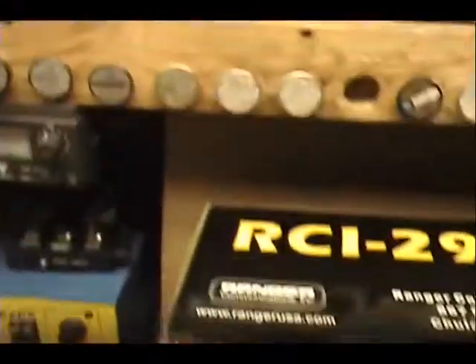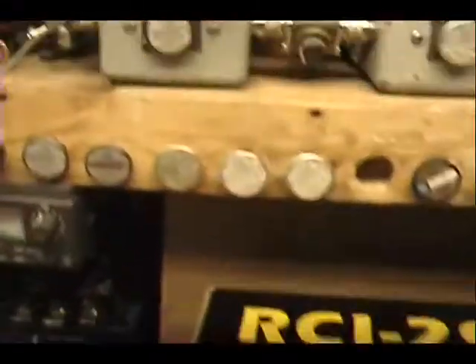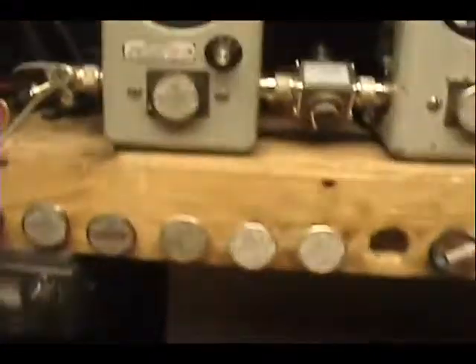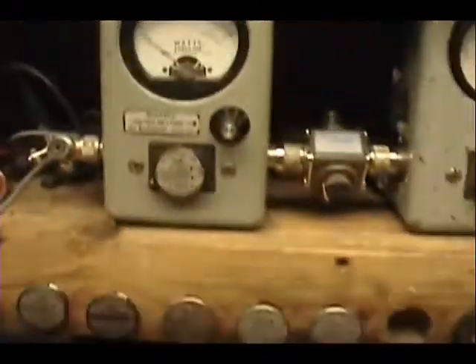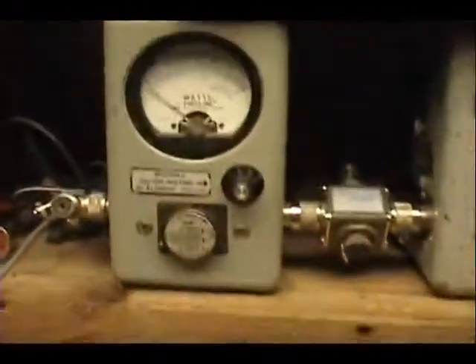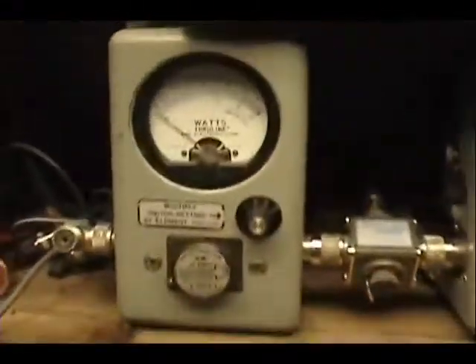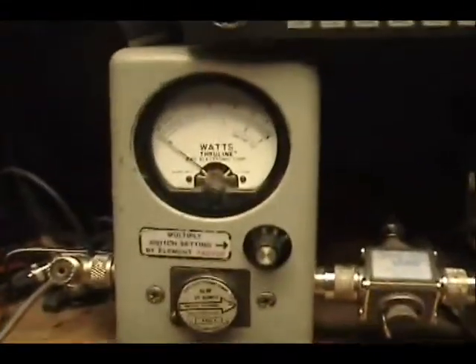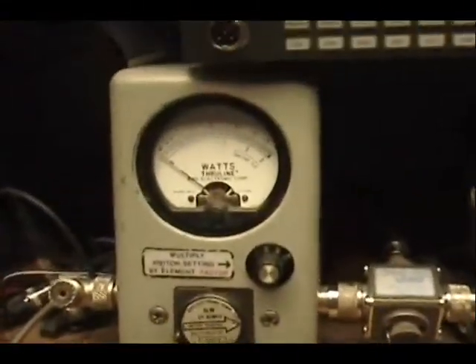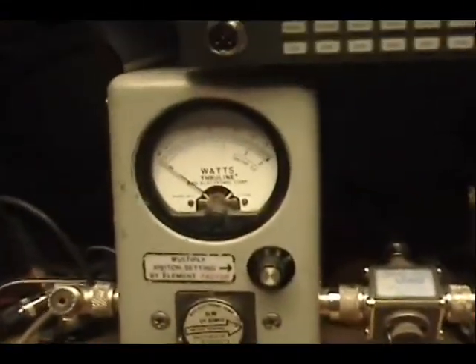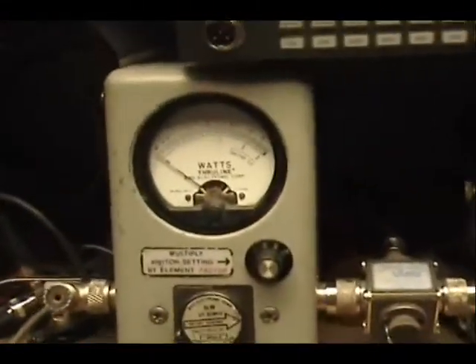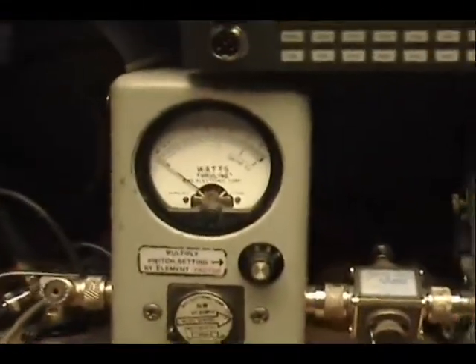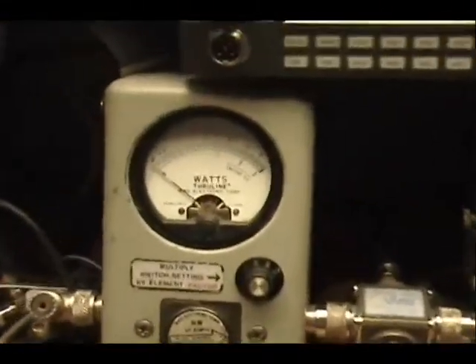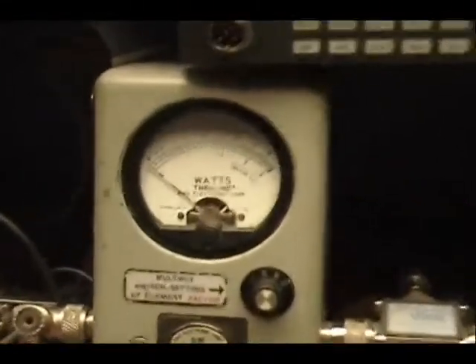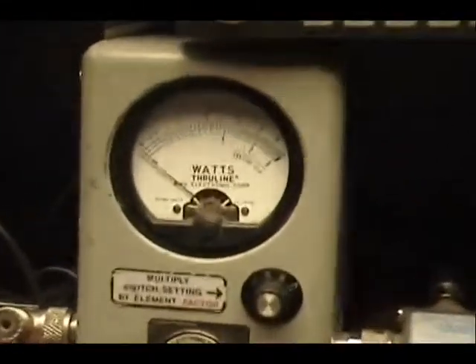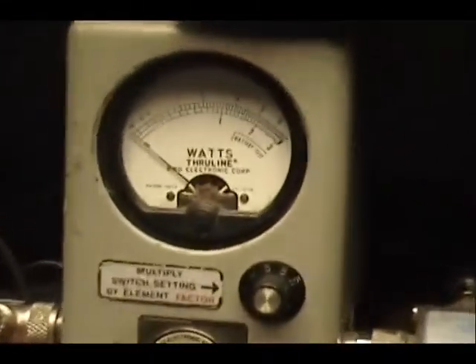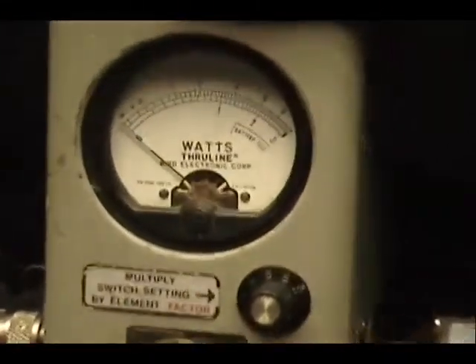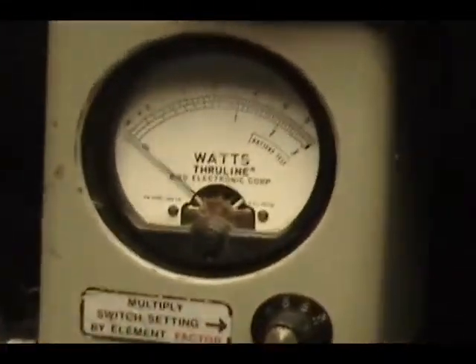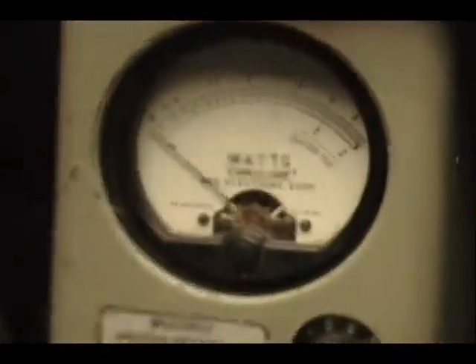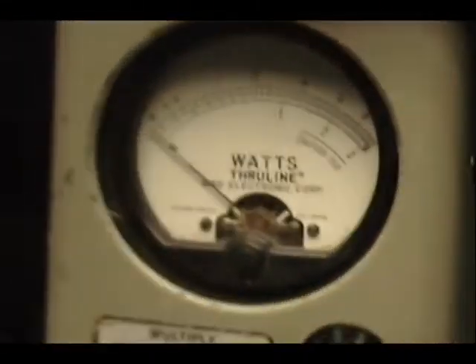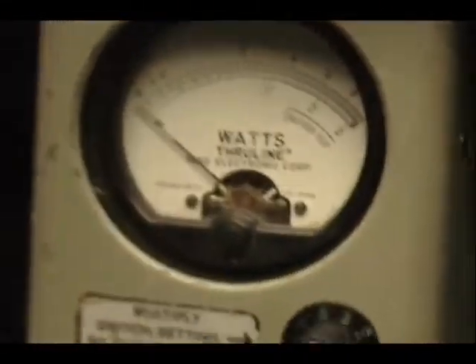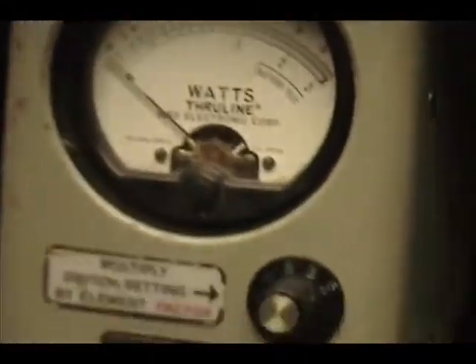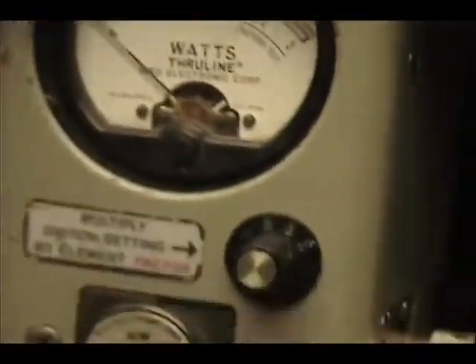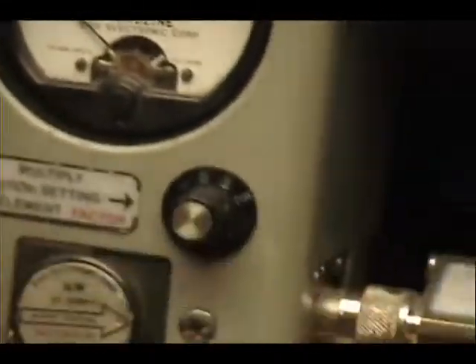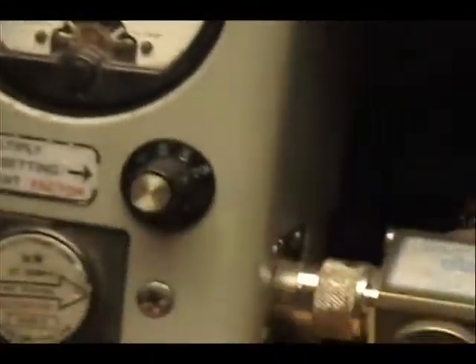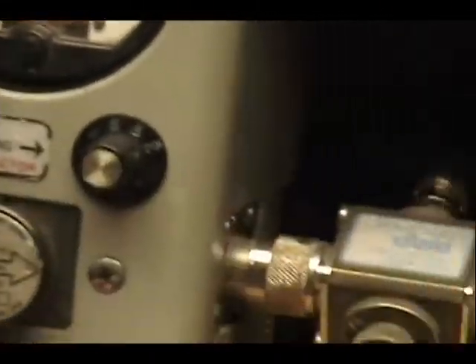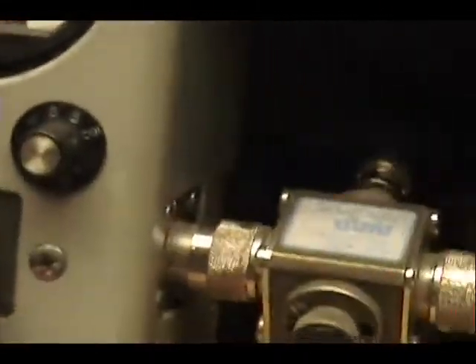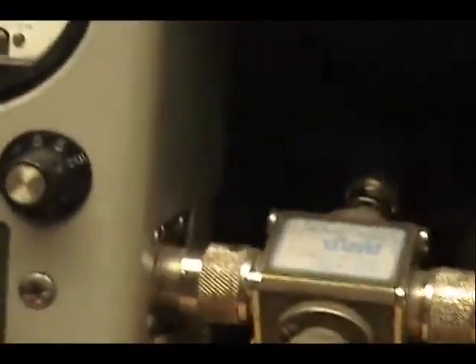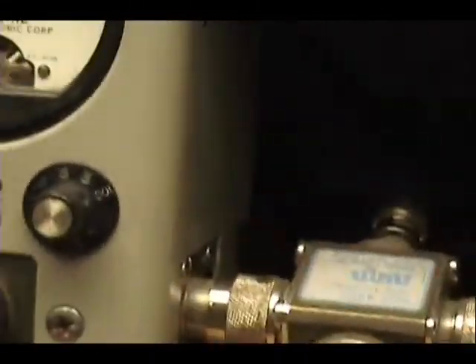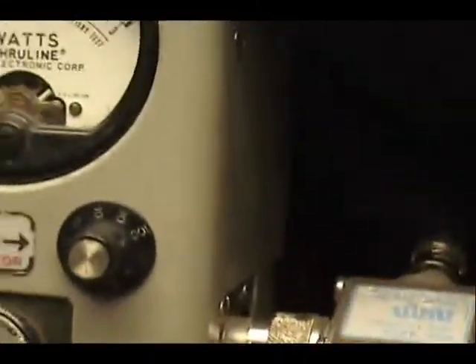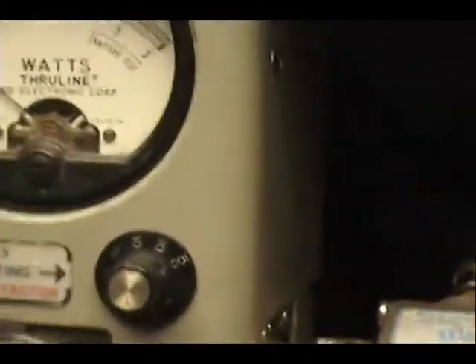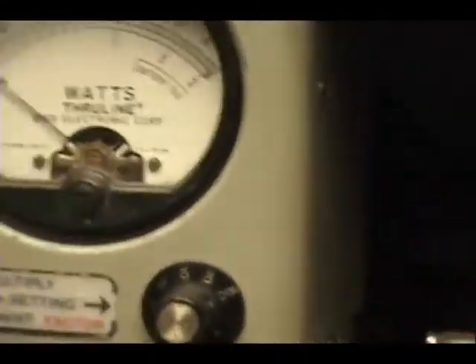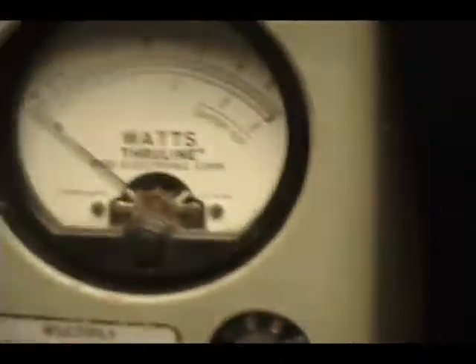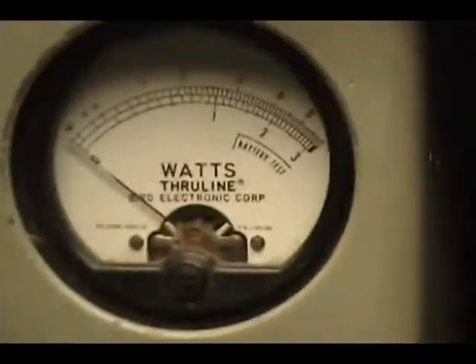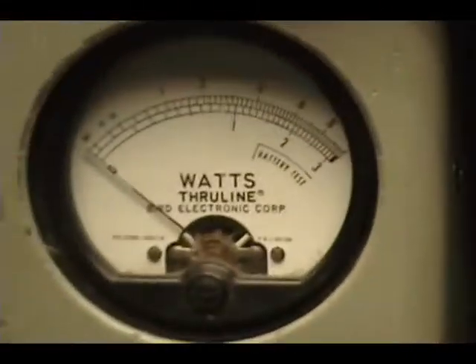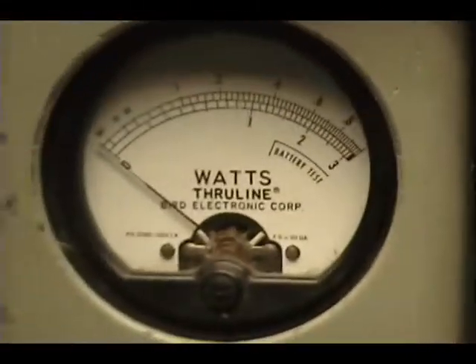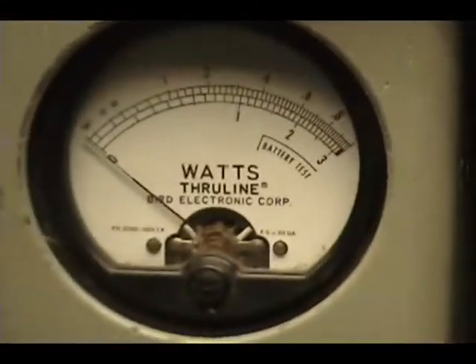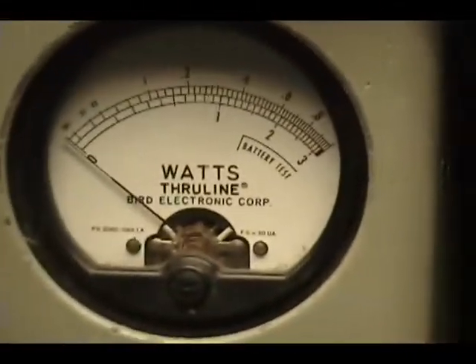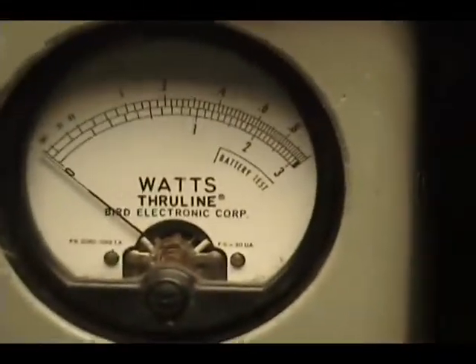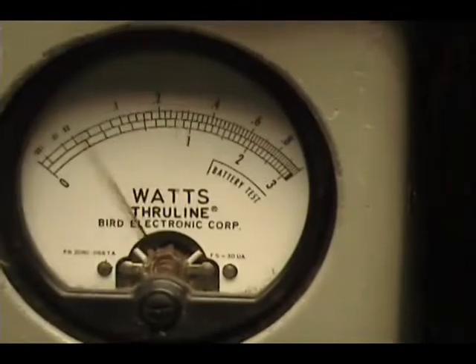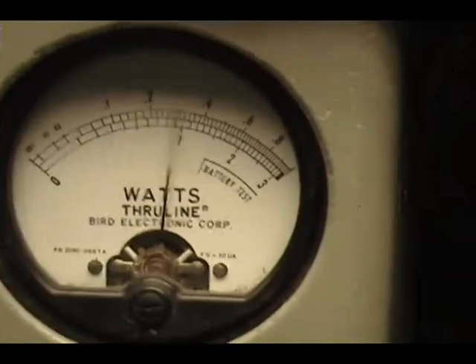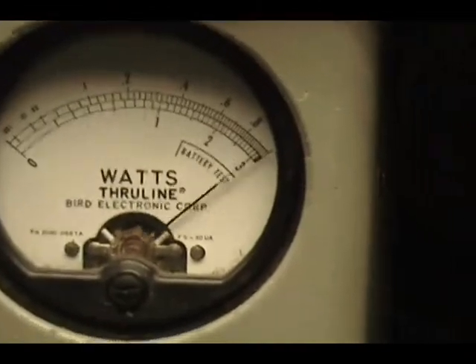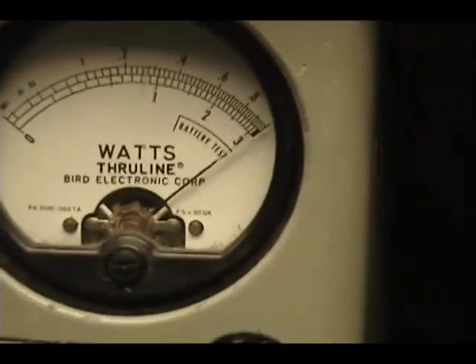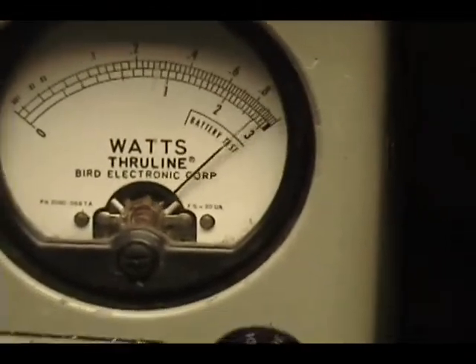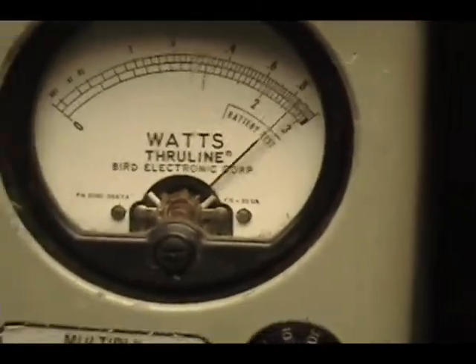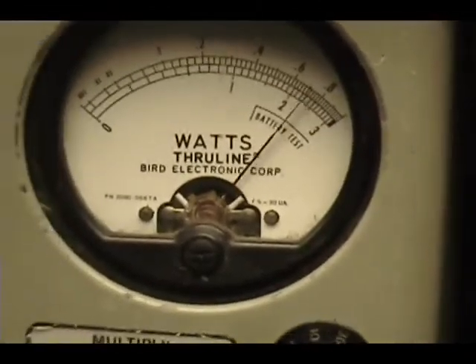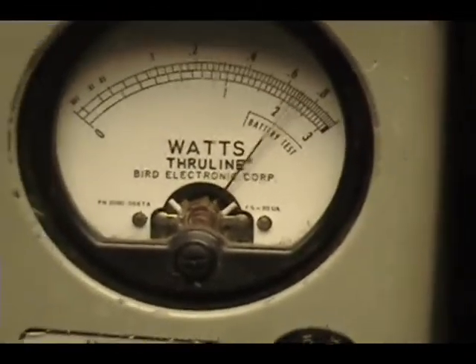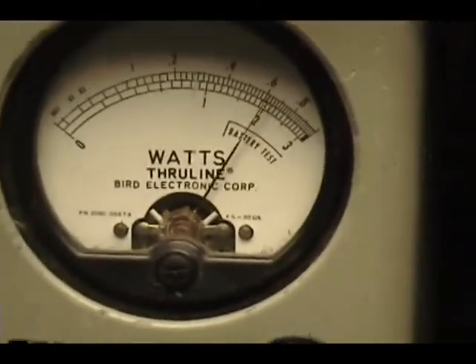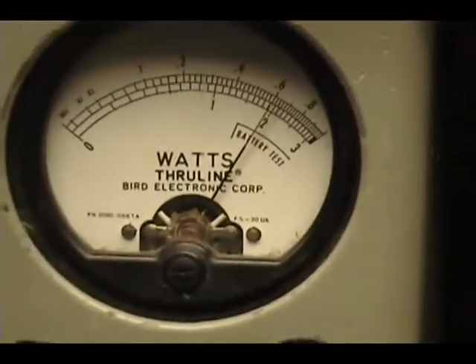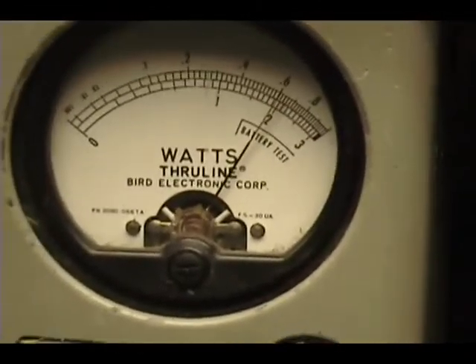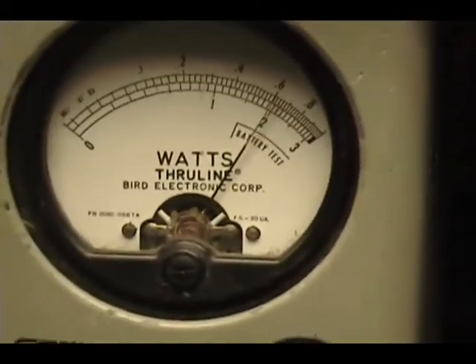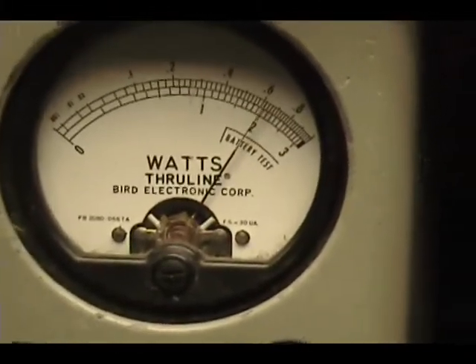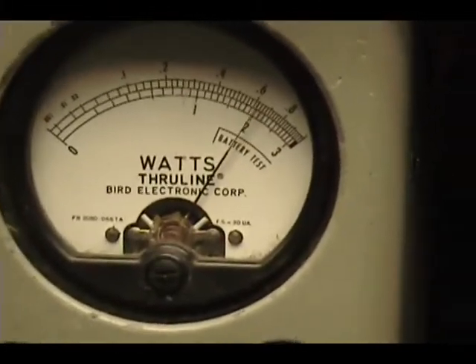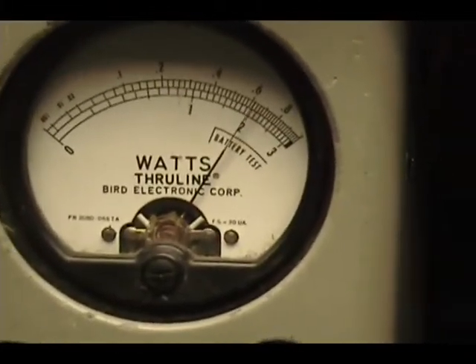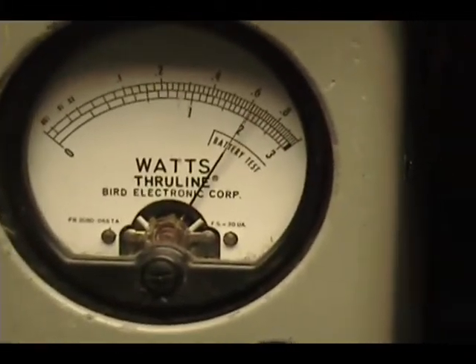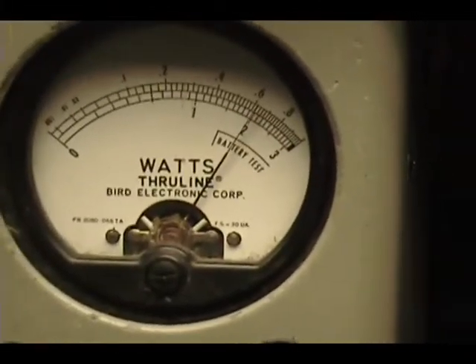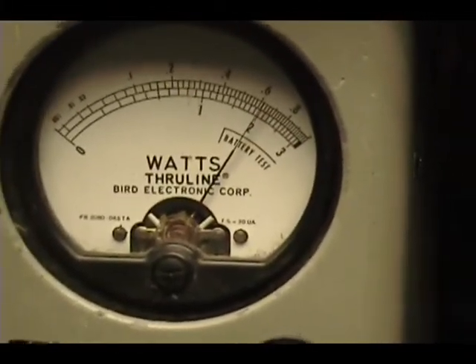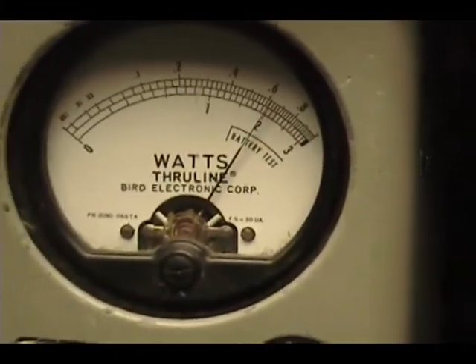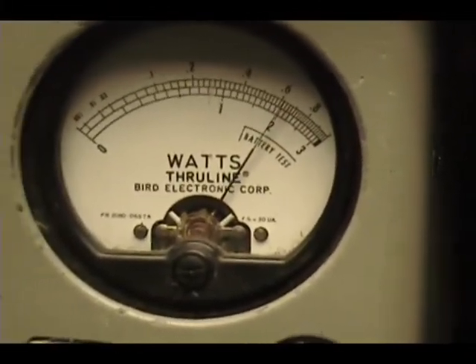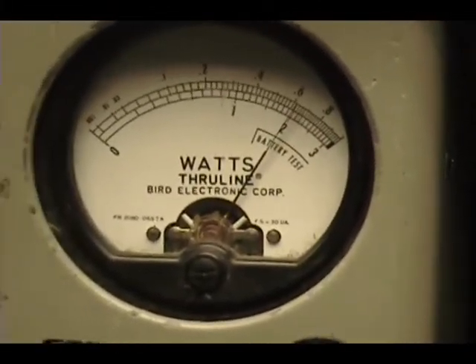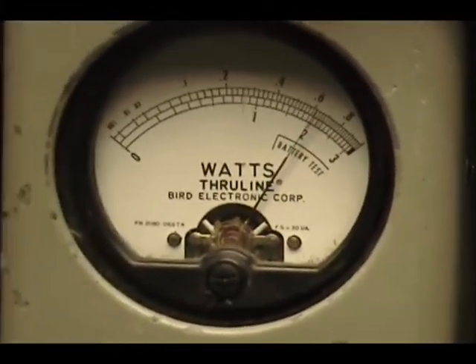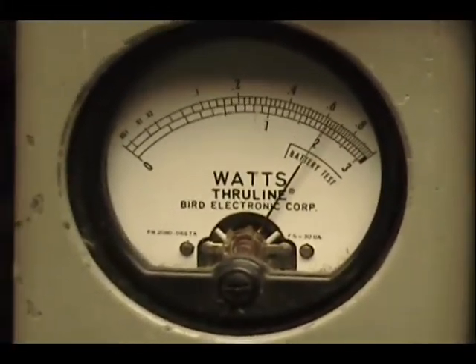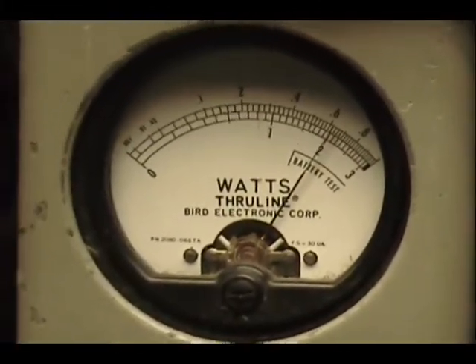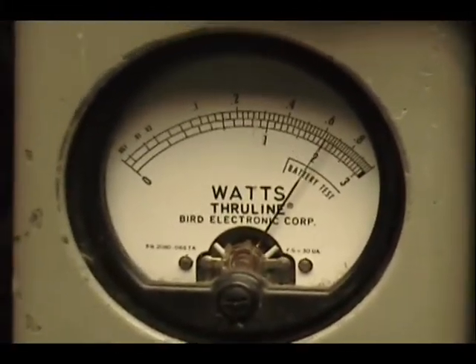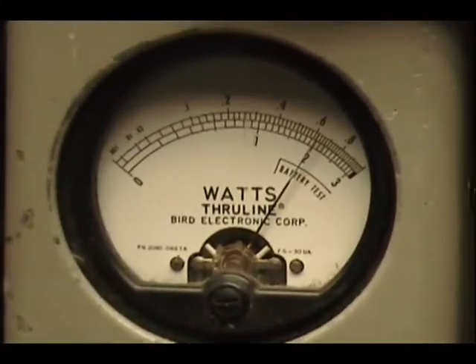Maria, over here I got 10 watts across the top. Radio is in low power, comes in at about 6.